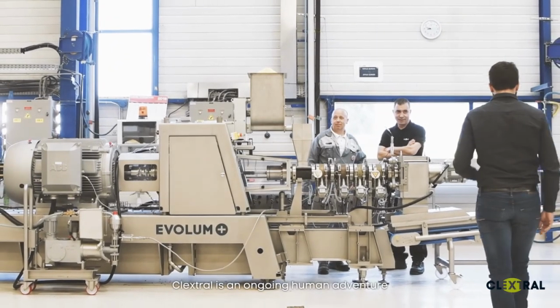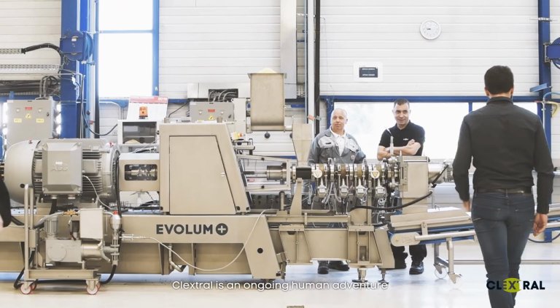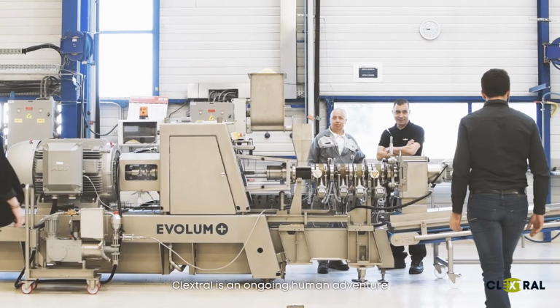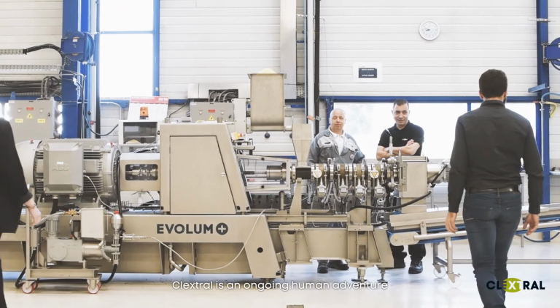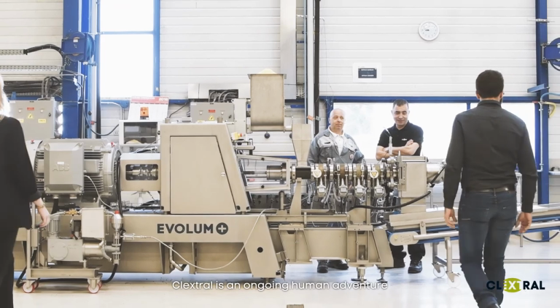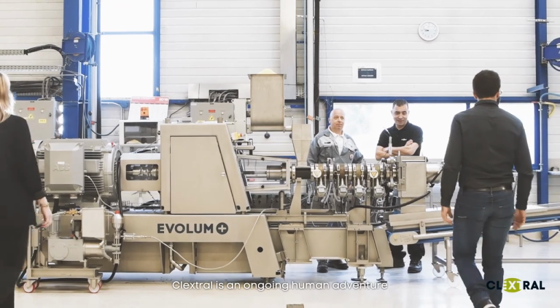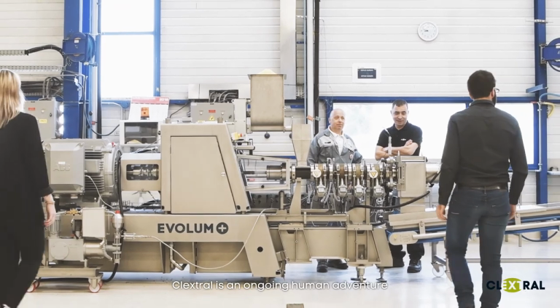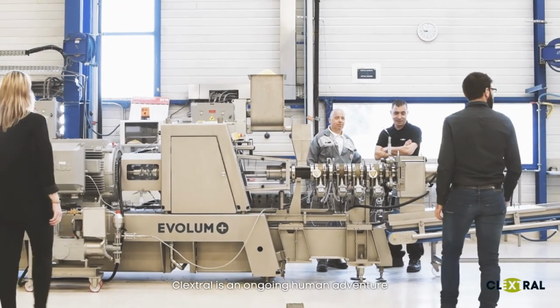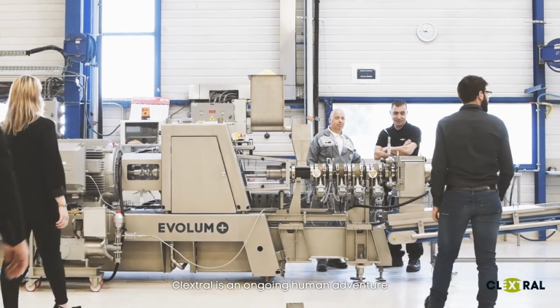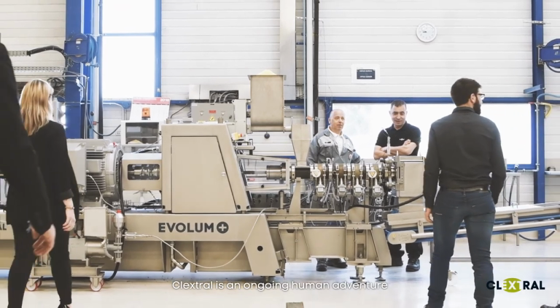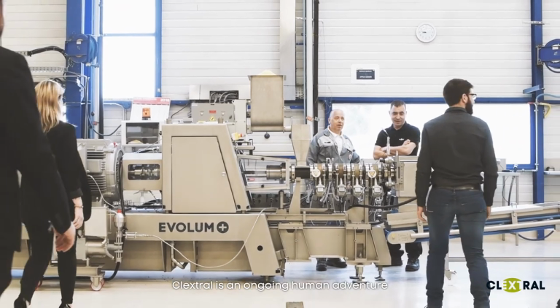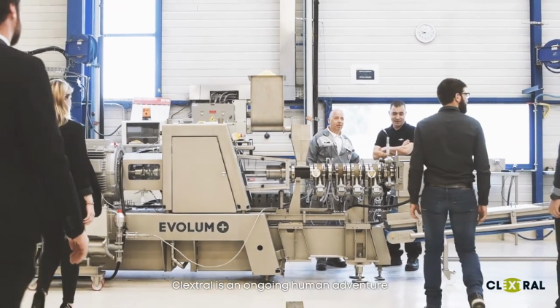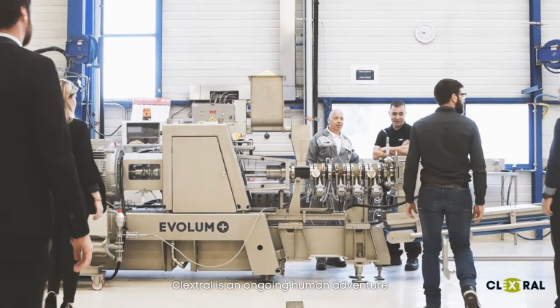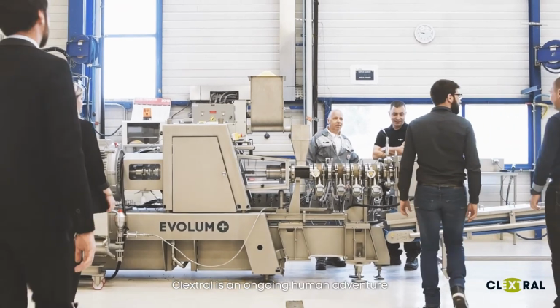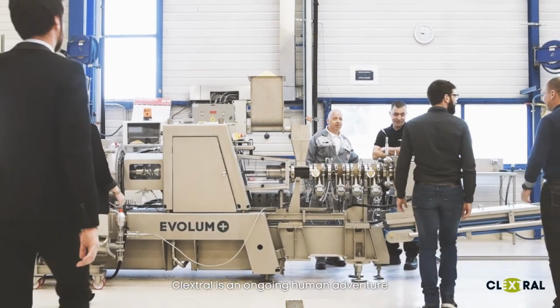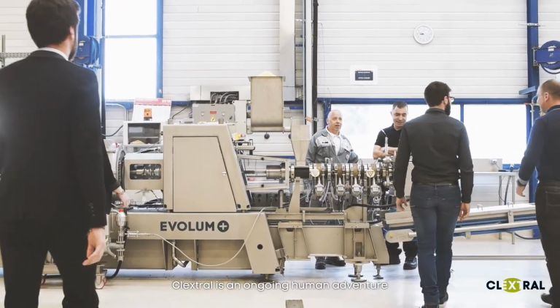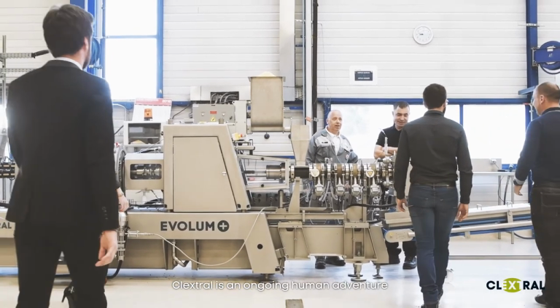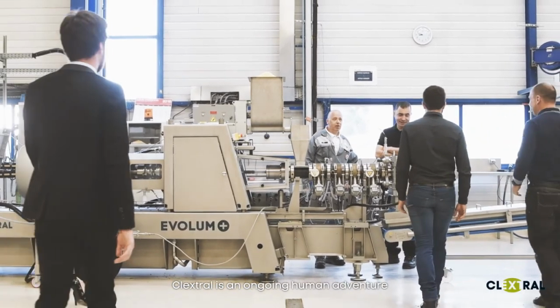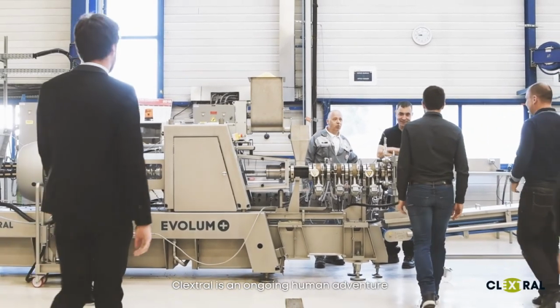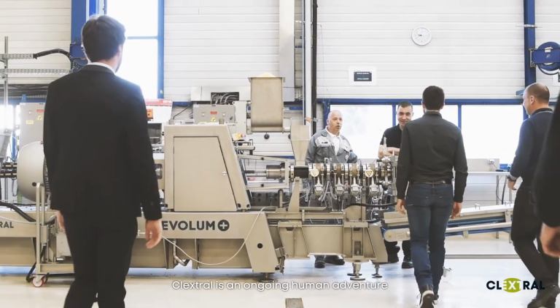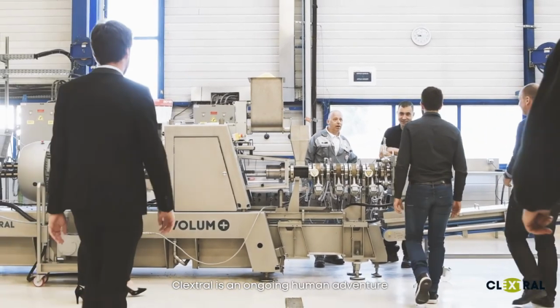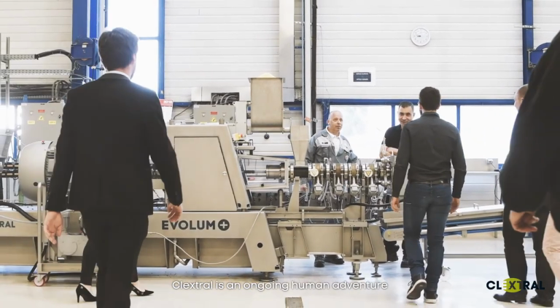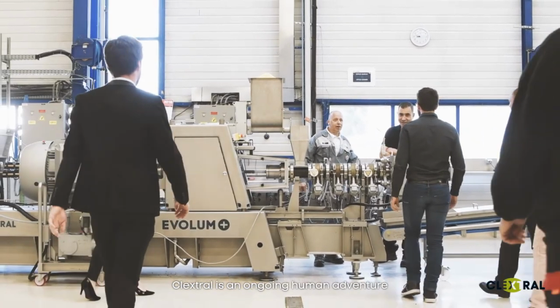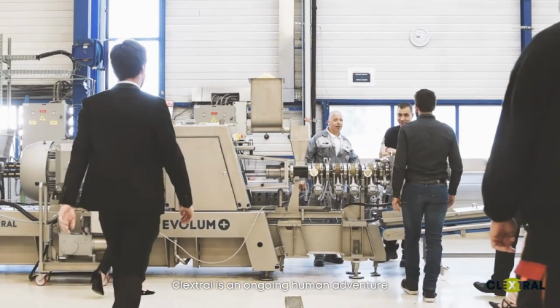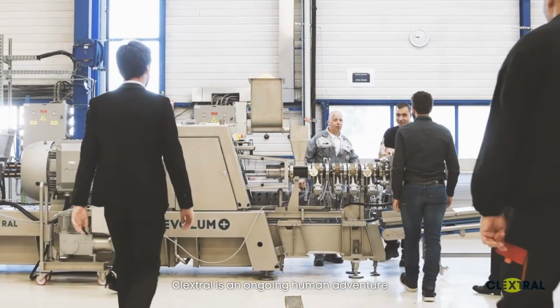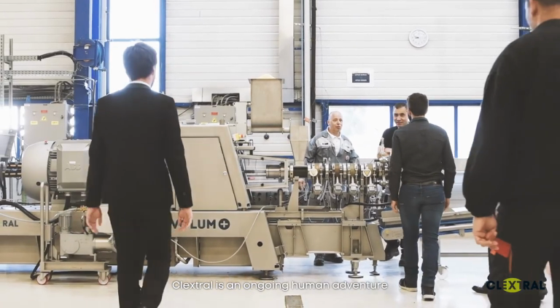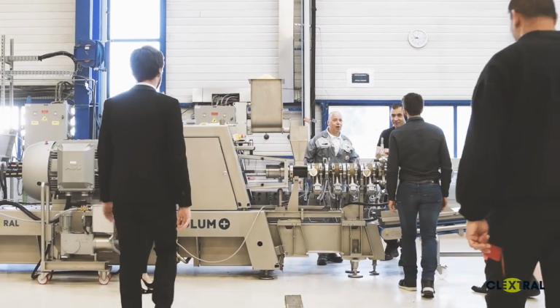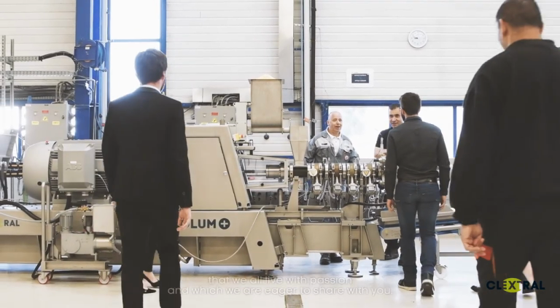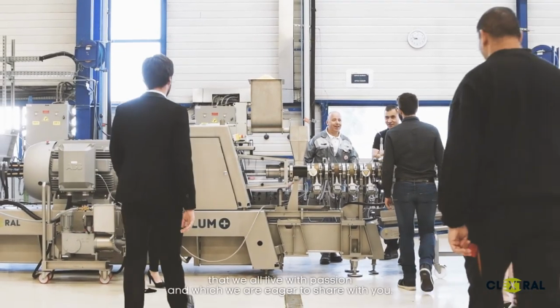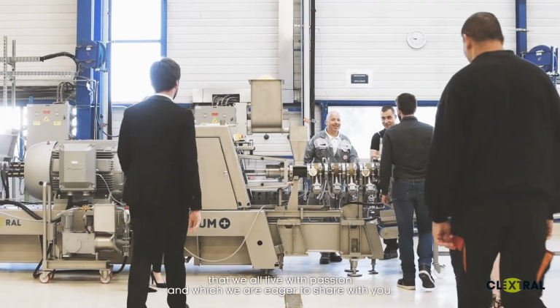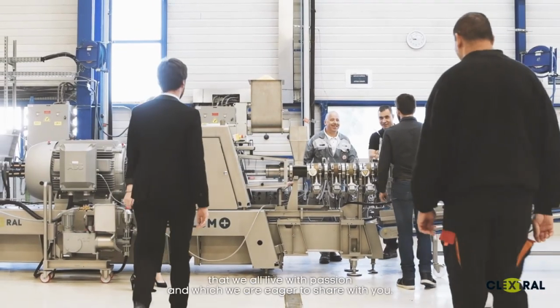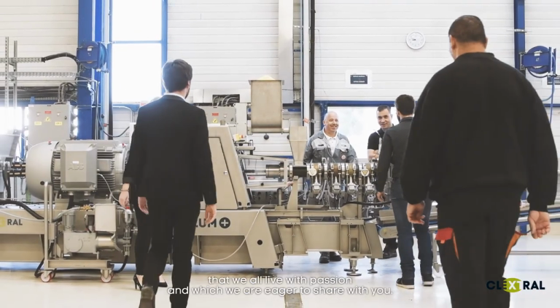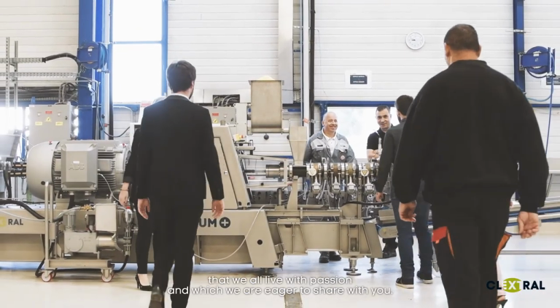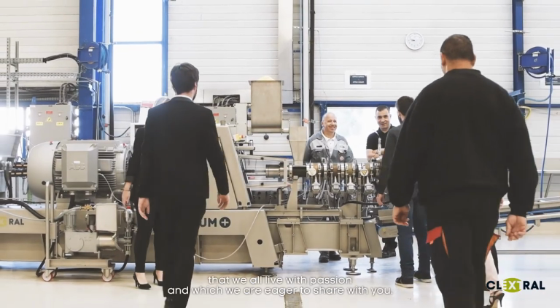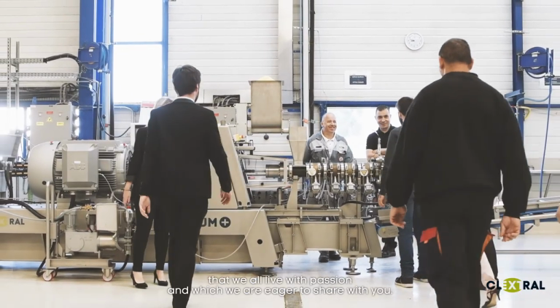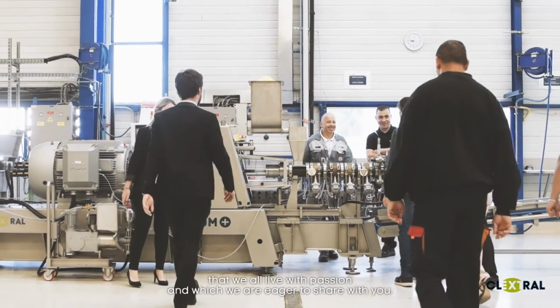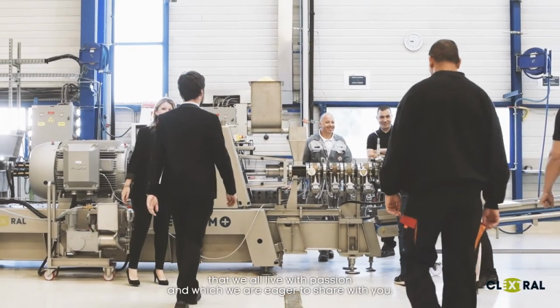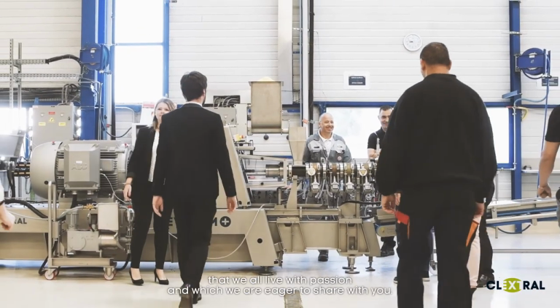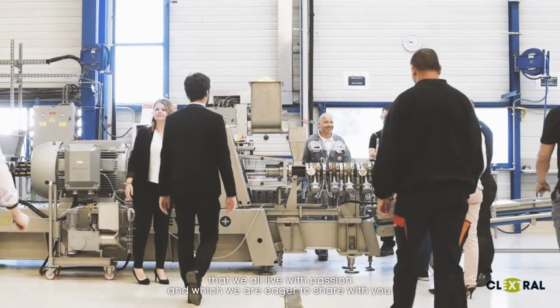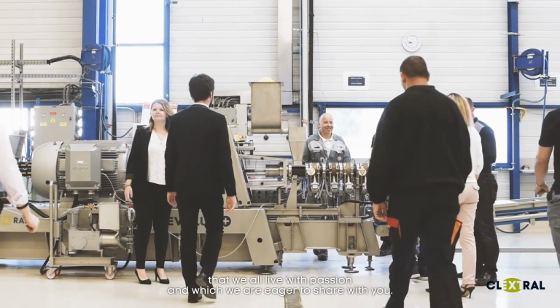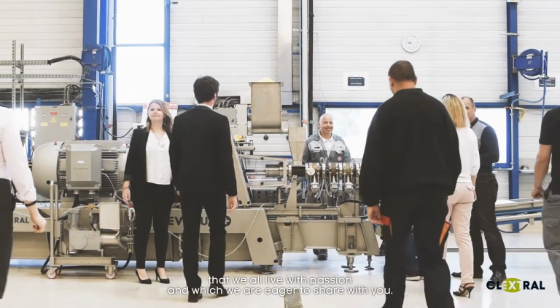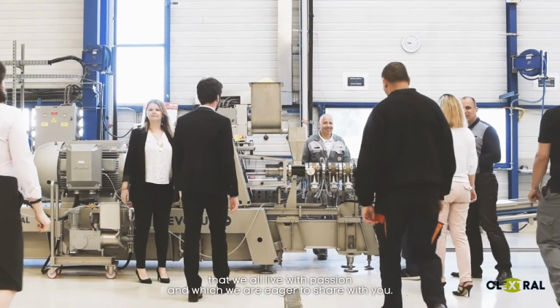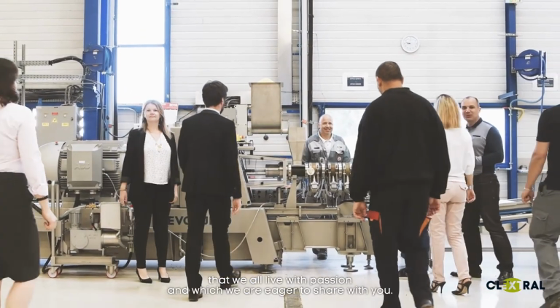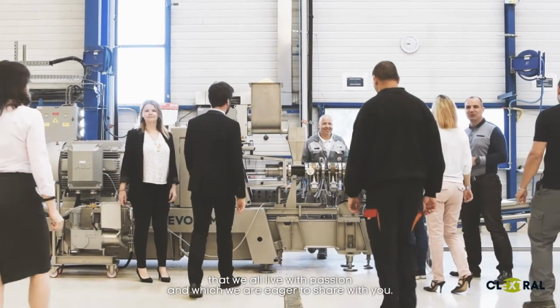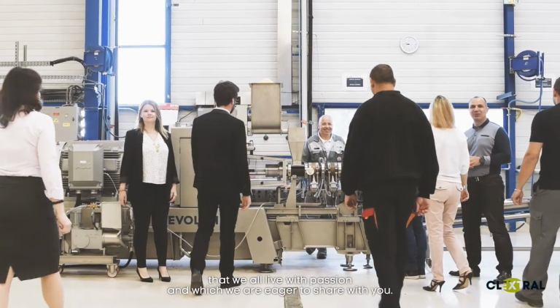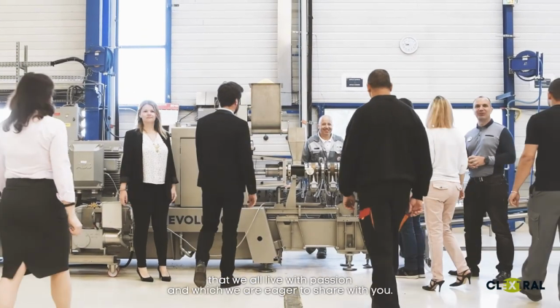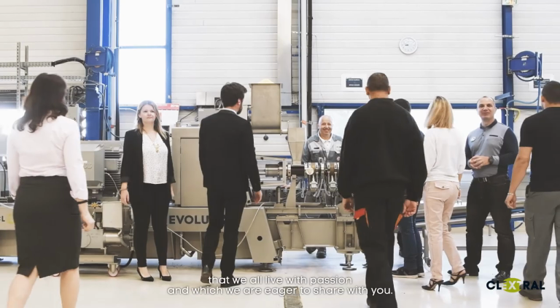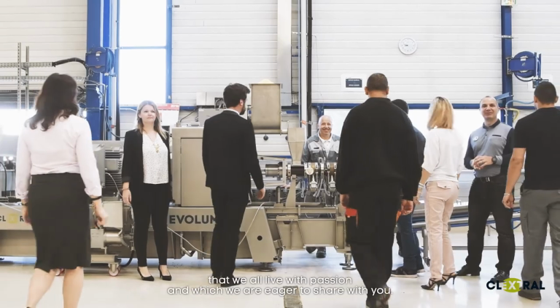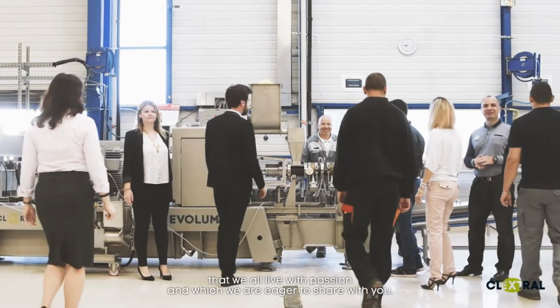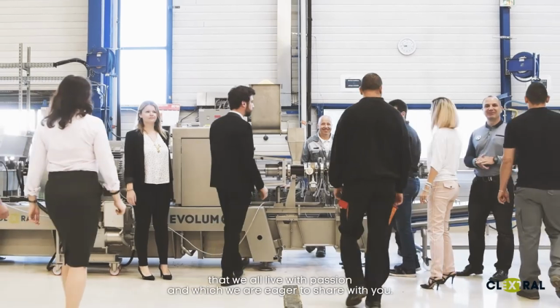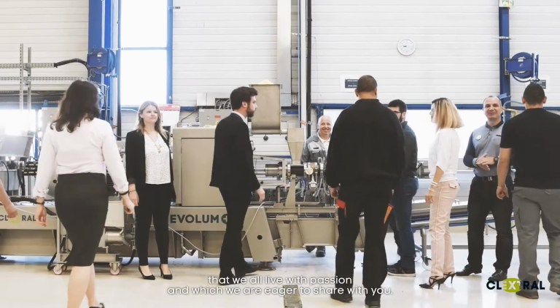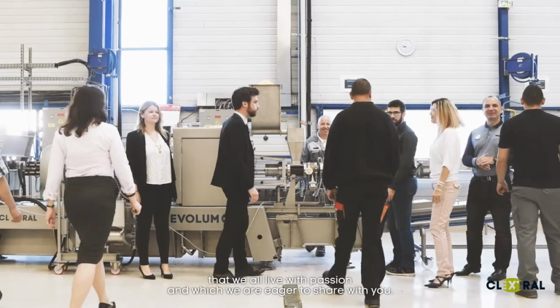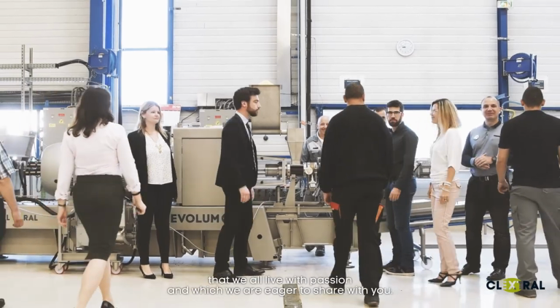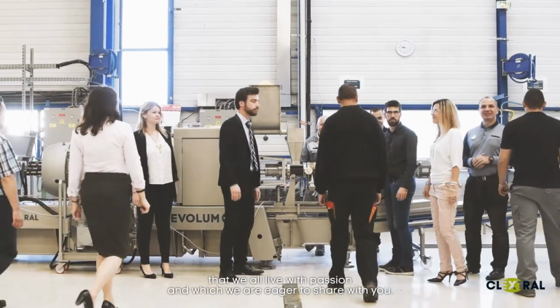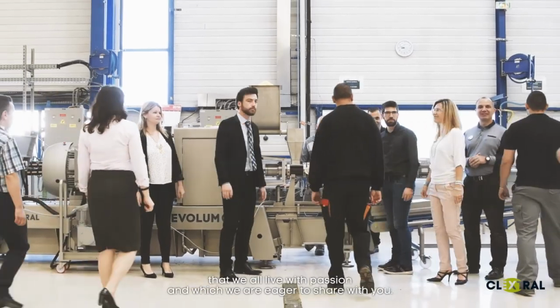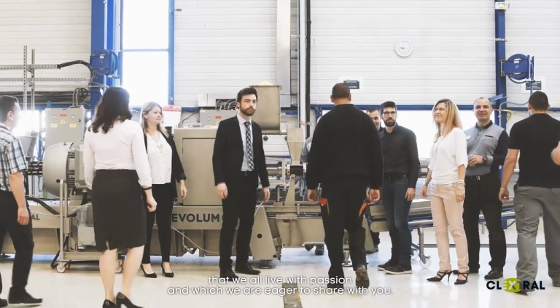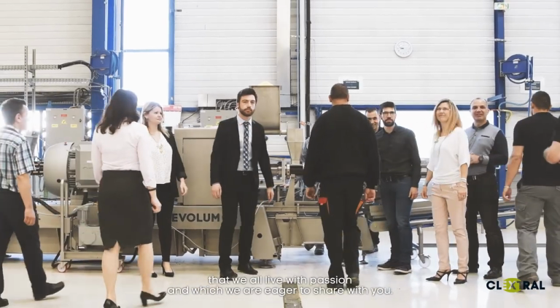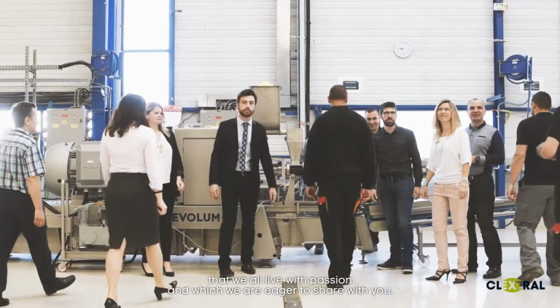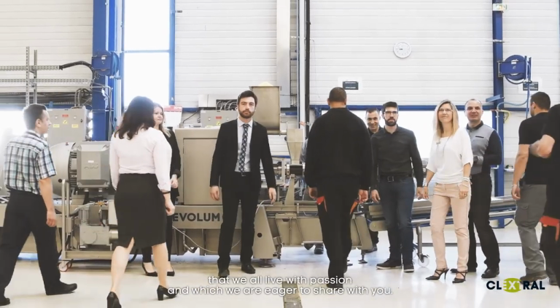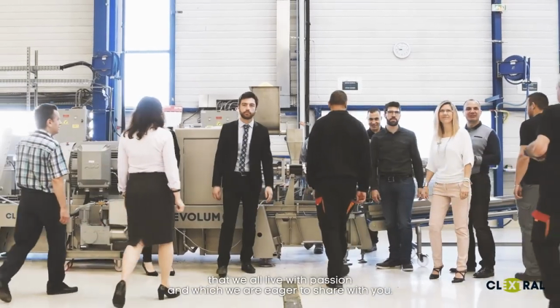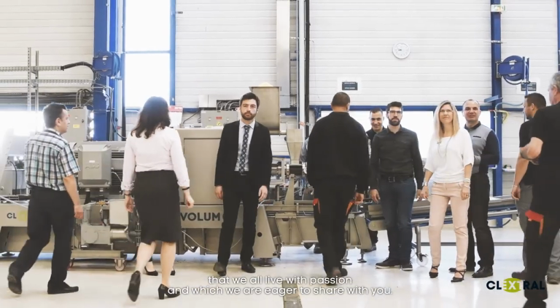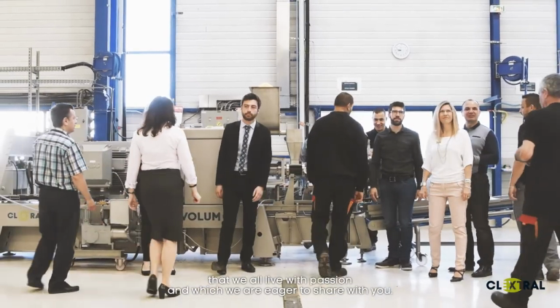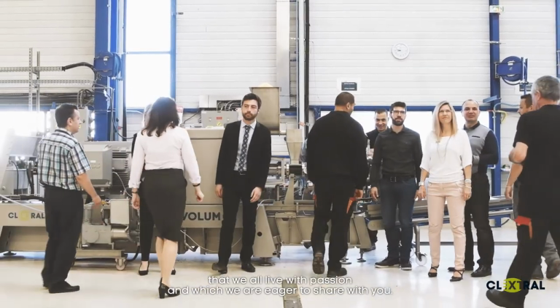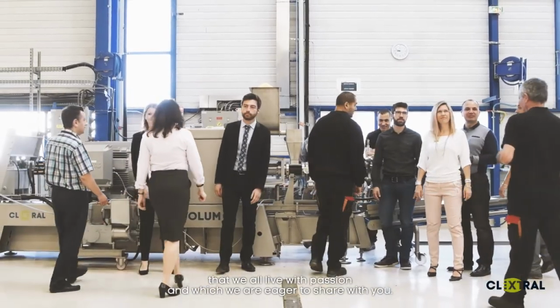Klextrol is an ongoing human adventure that we all live with passion and which we are eager to share with you.